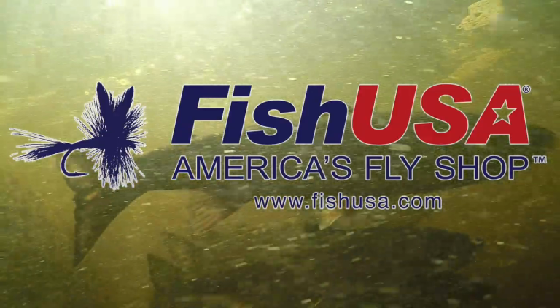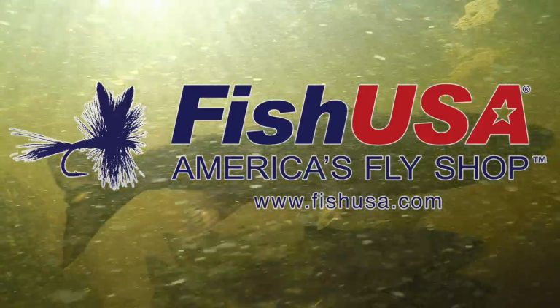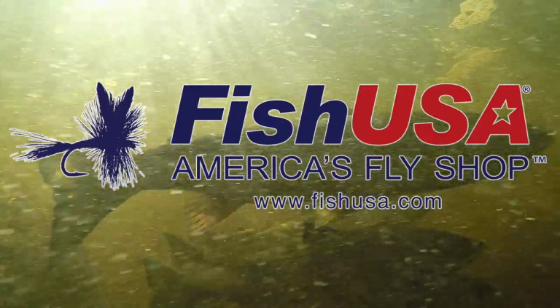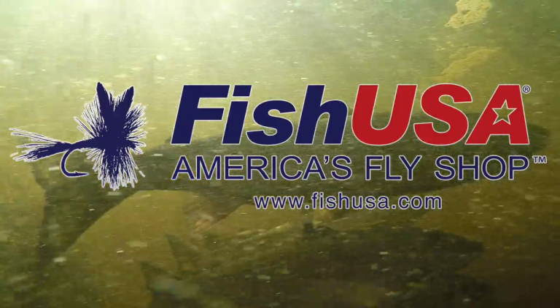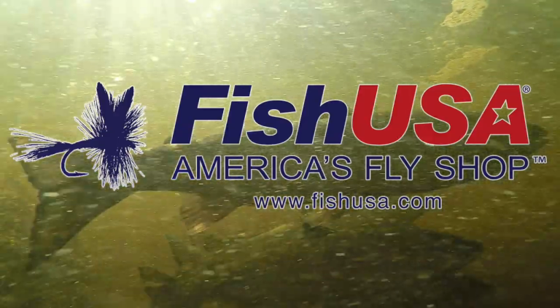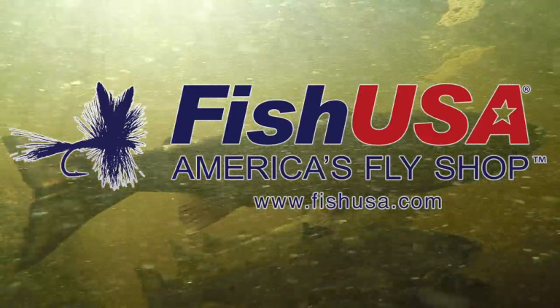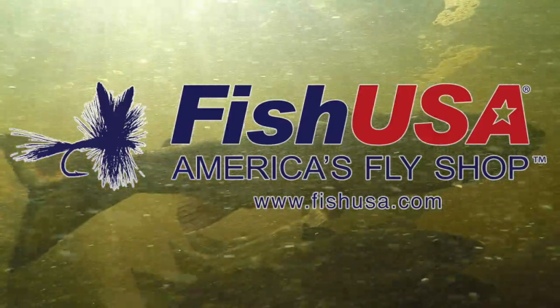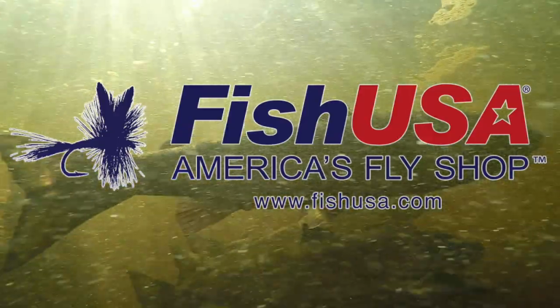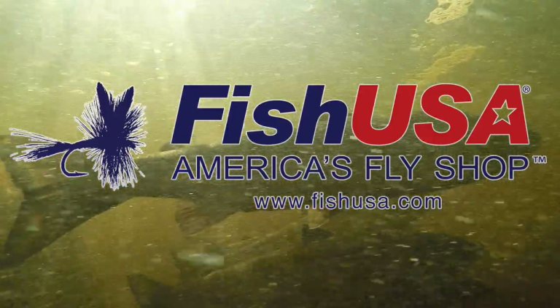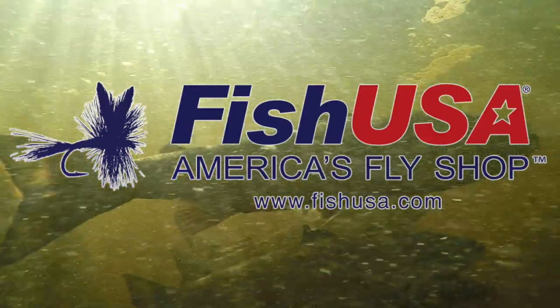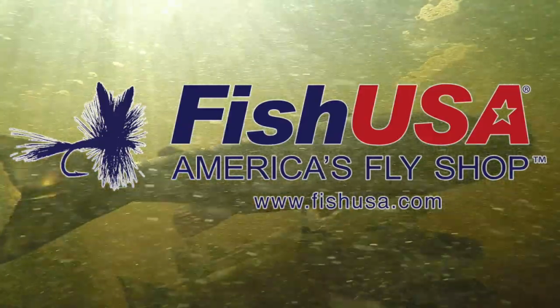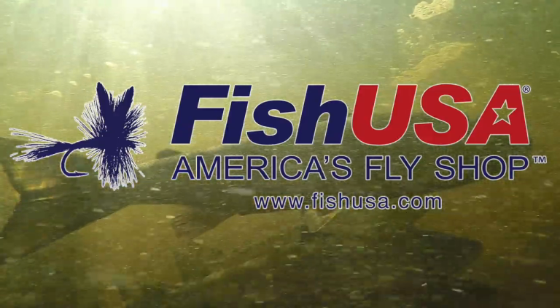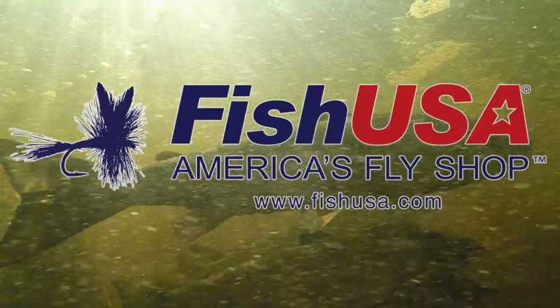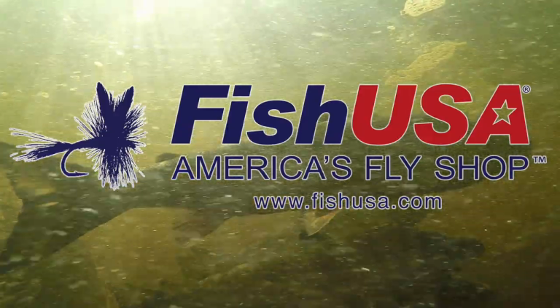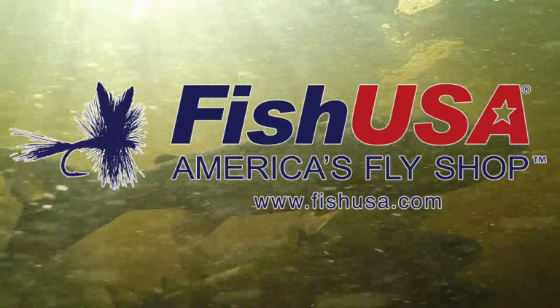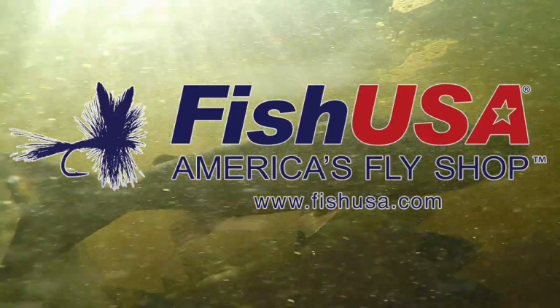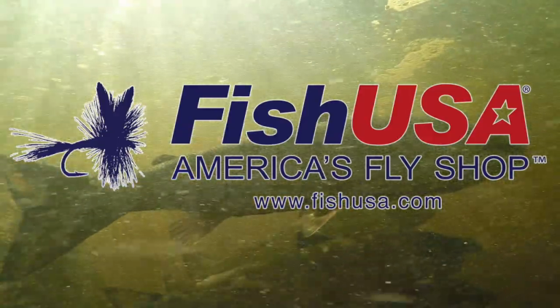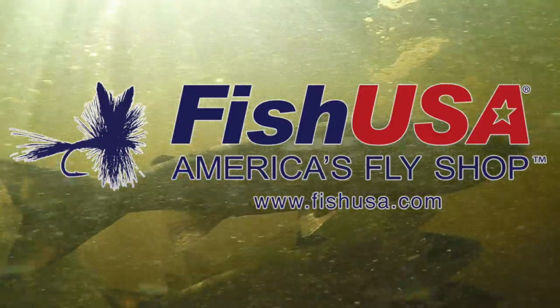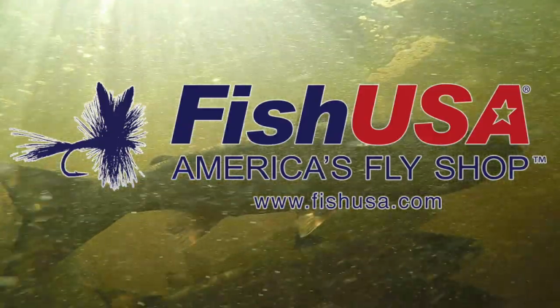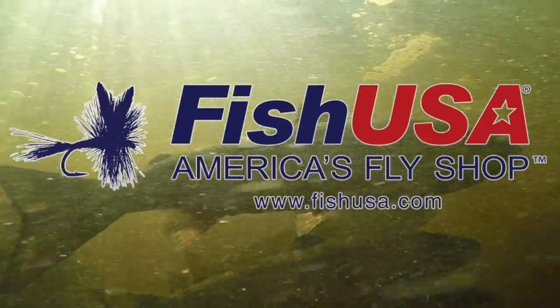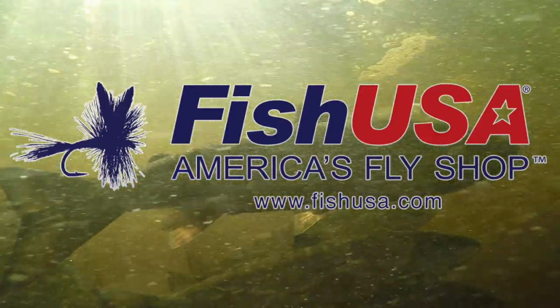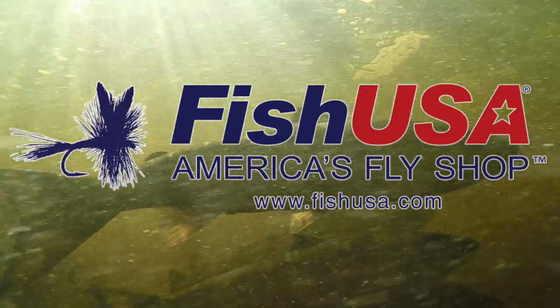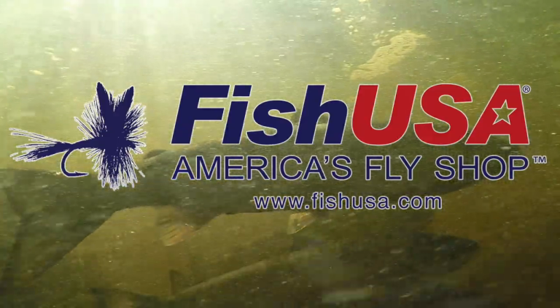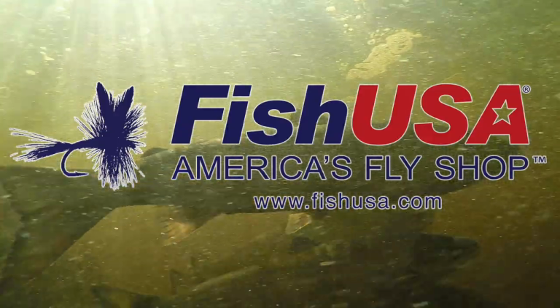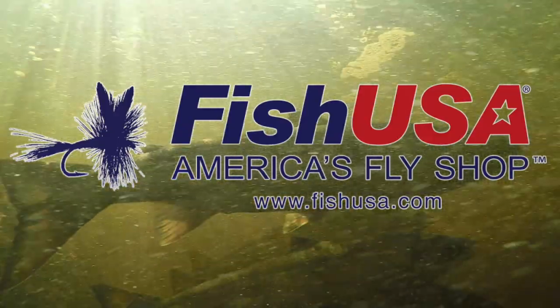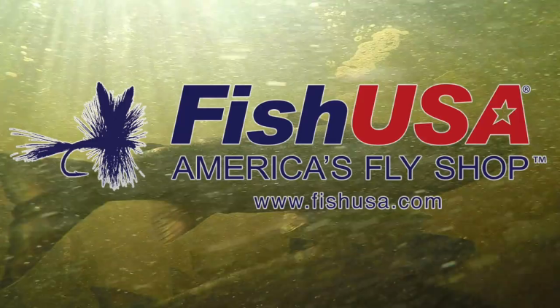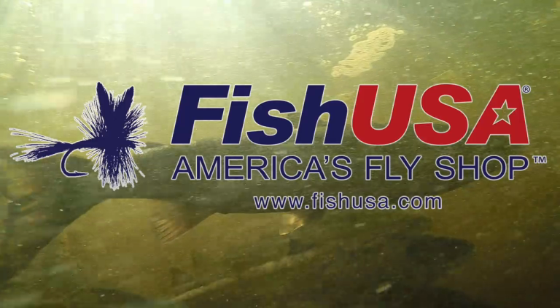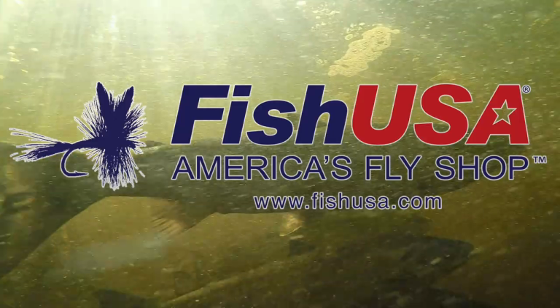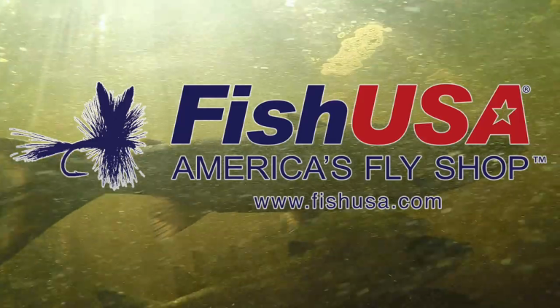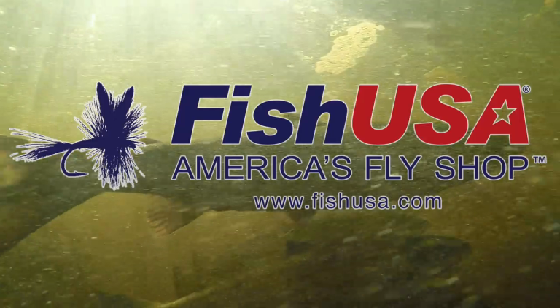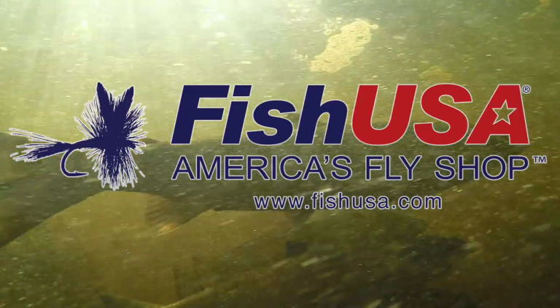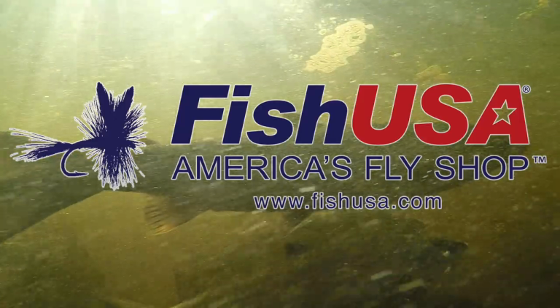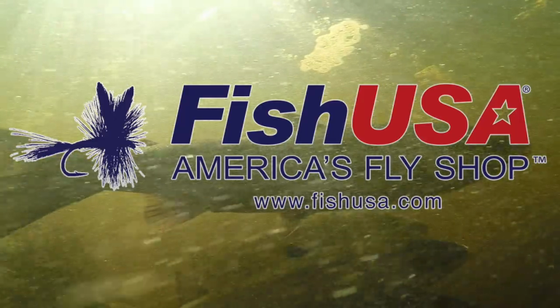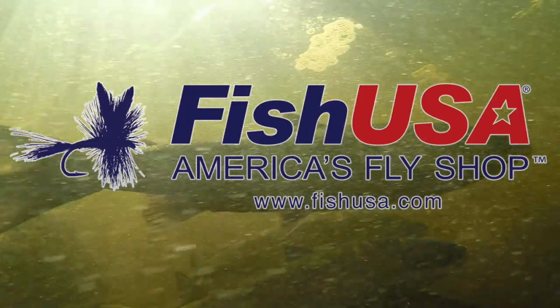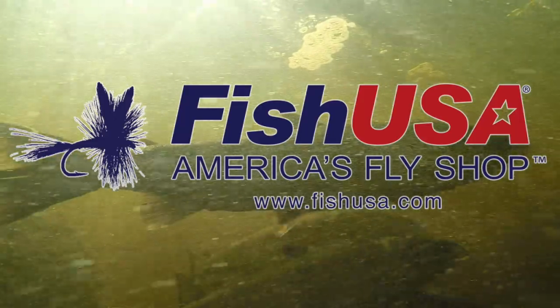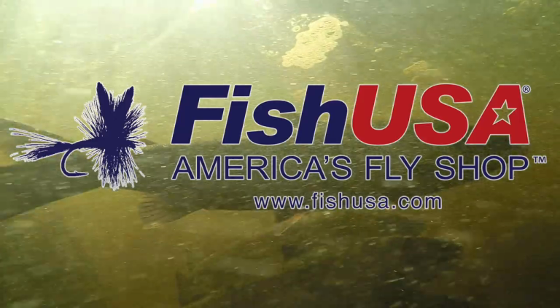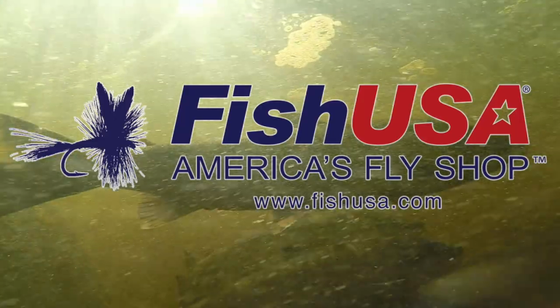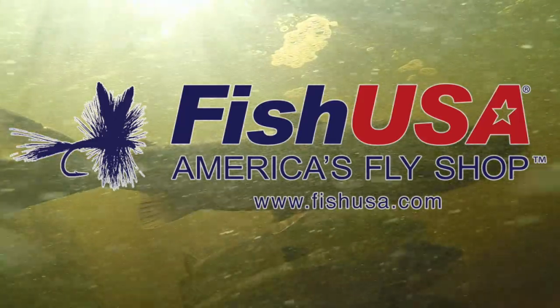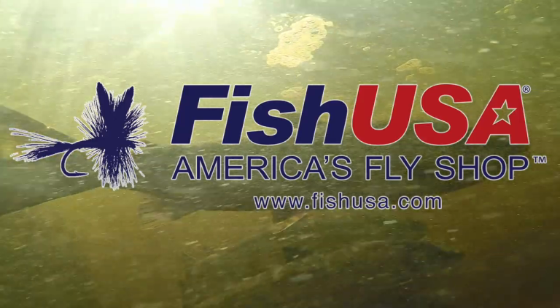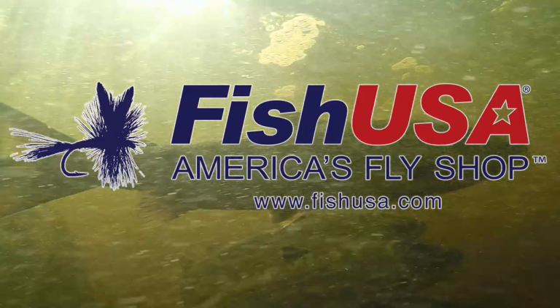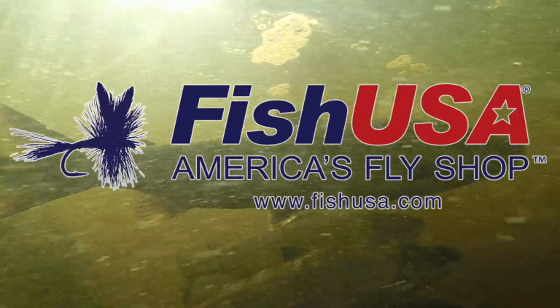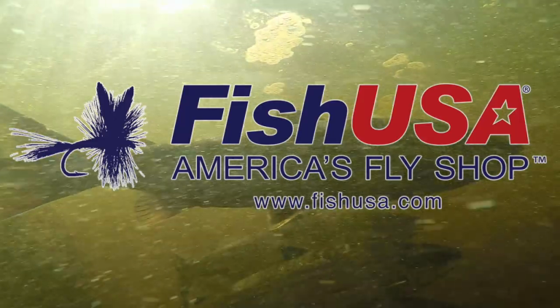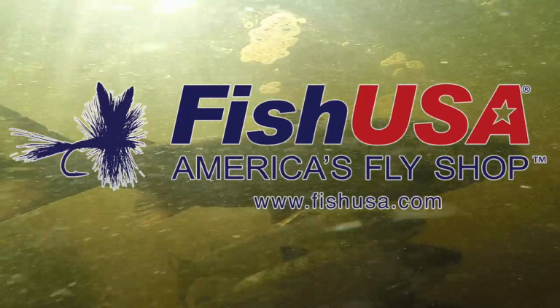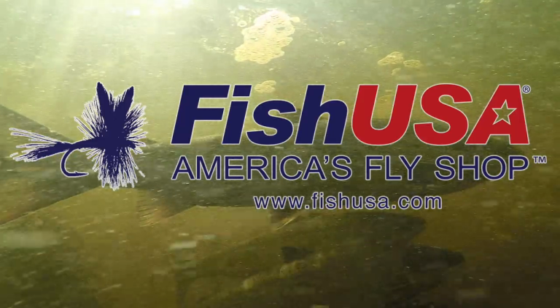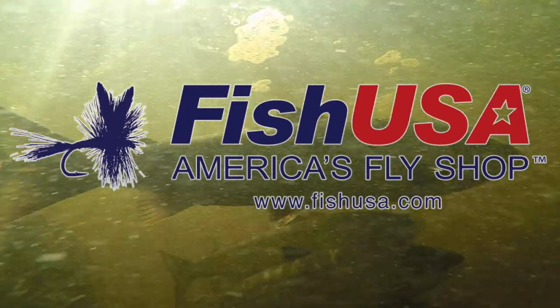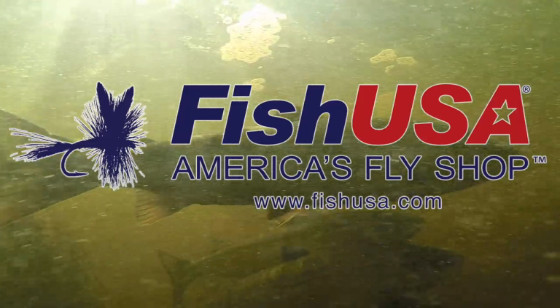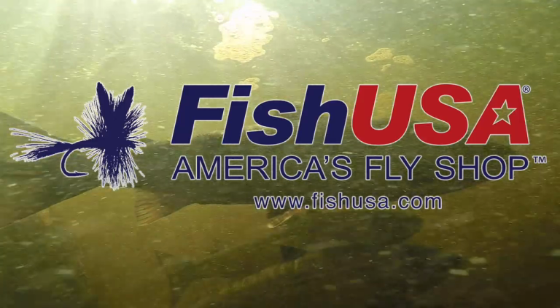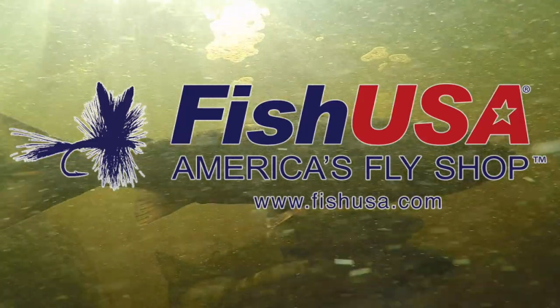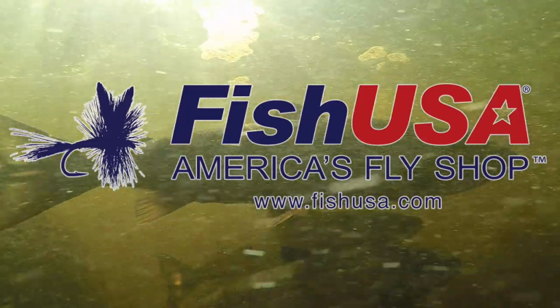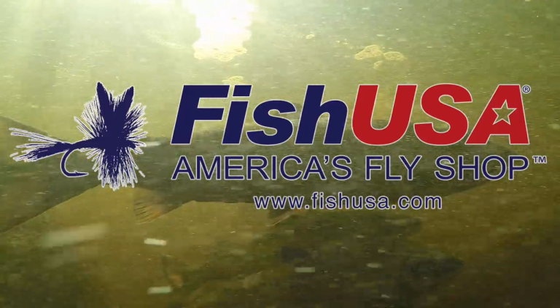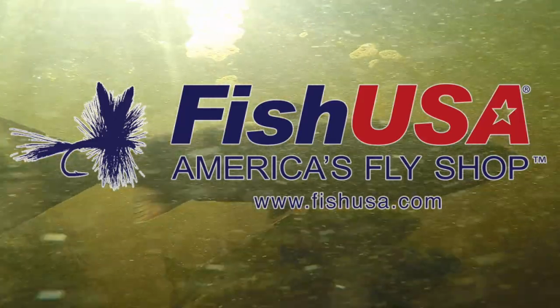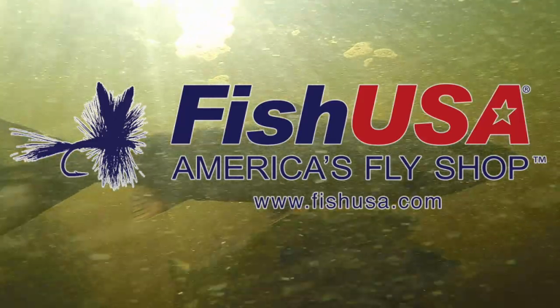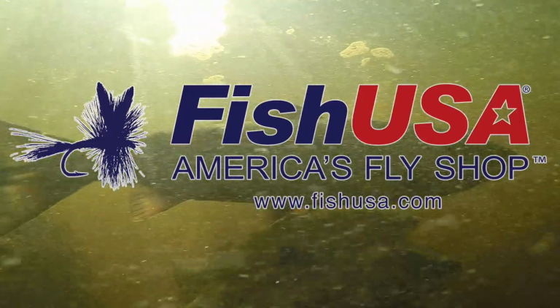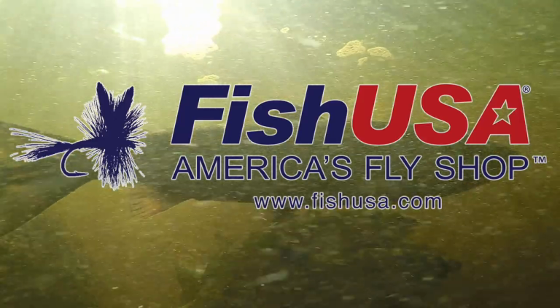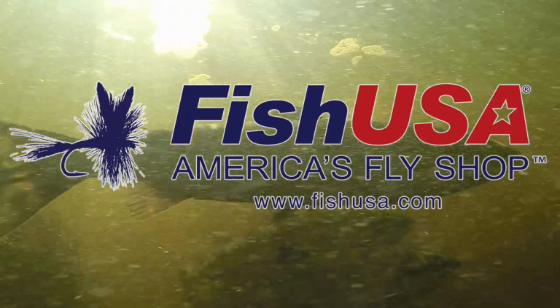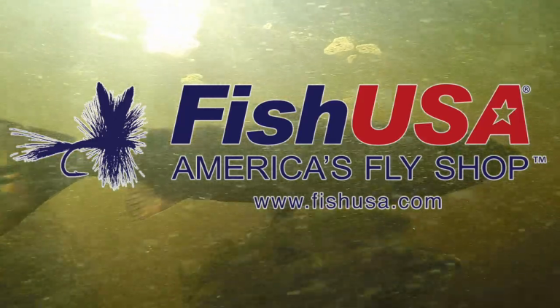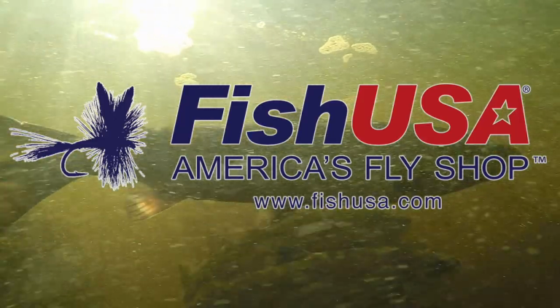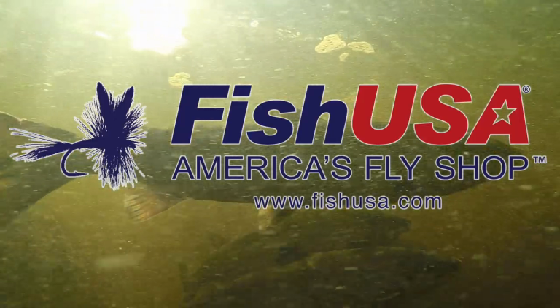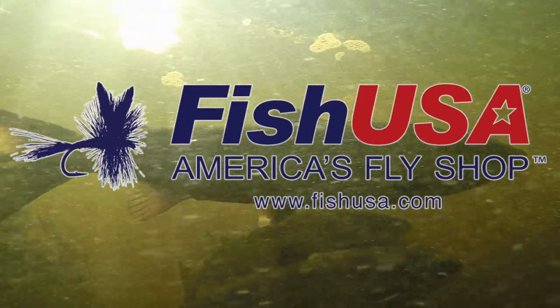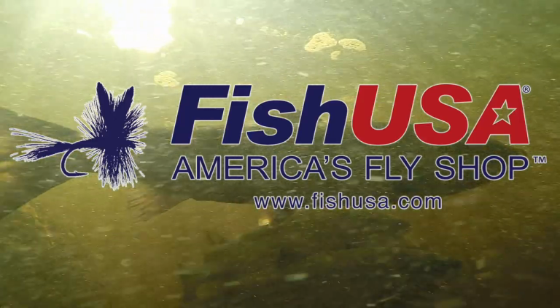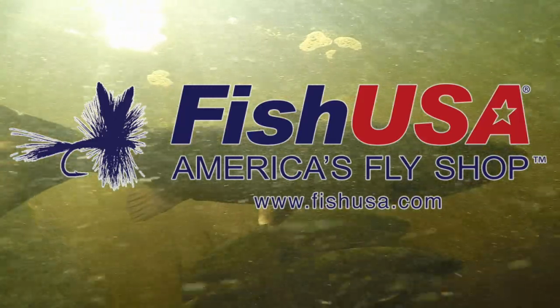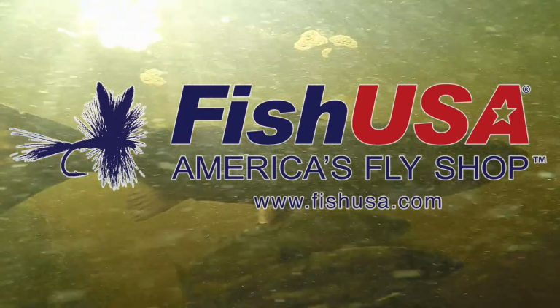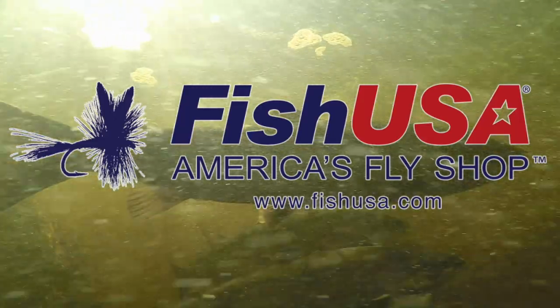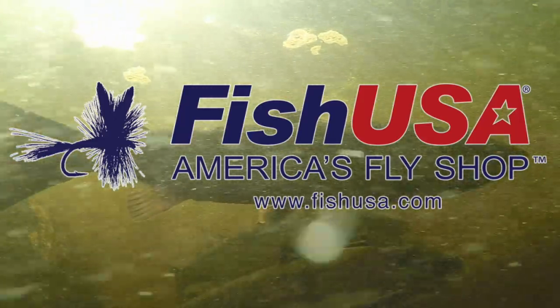This video is brought to you by FishUSA, America's fly shop. Visit us today at FishUSA.com.